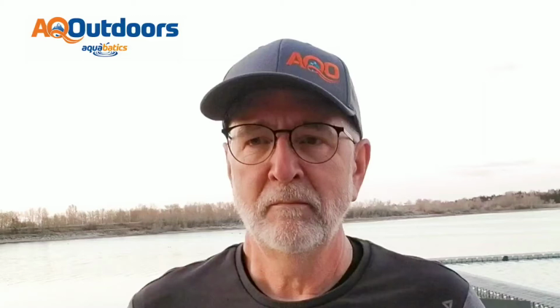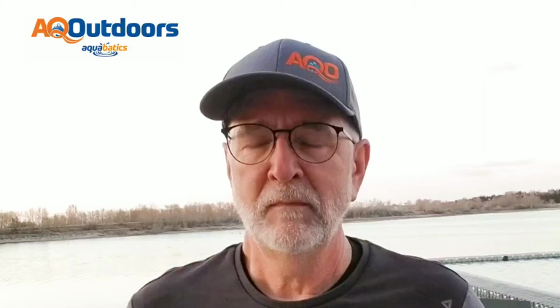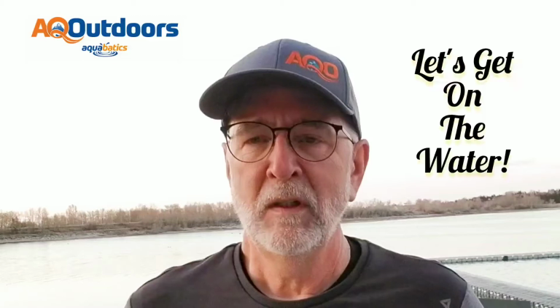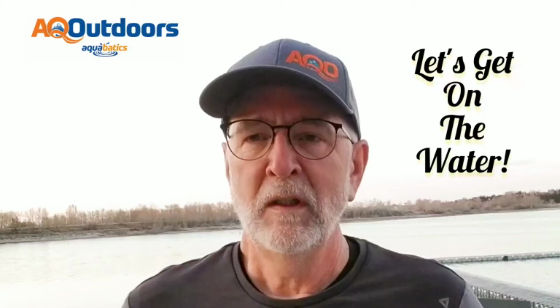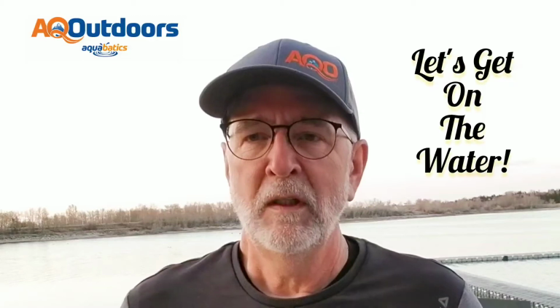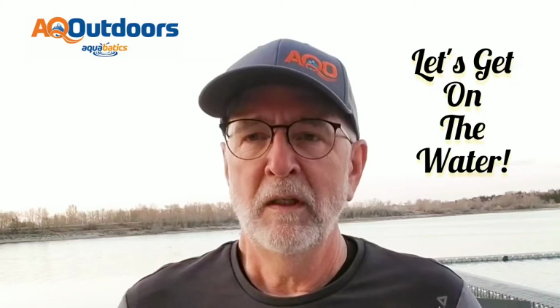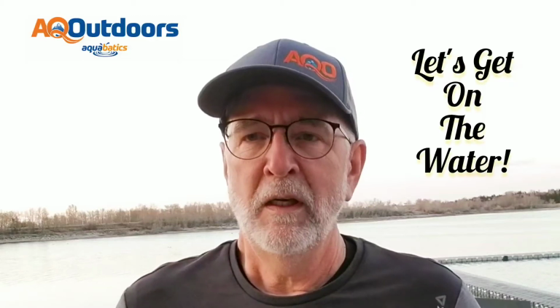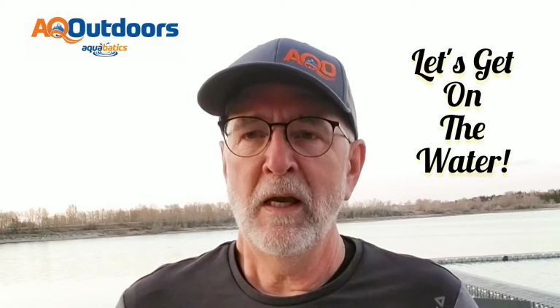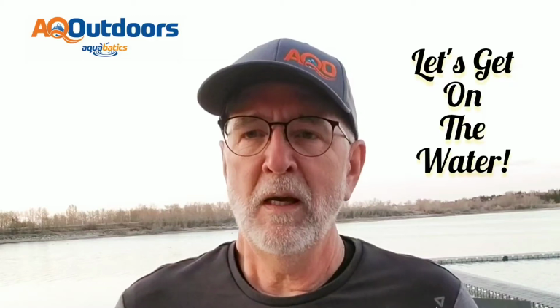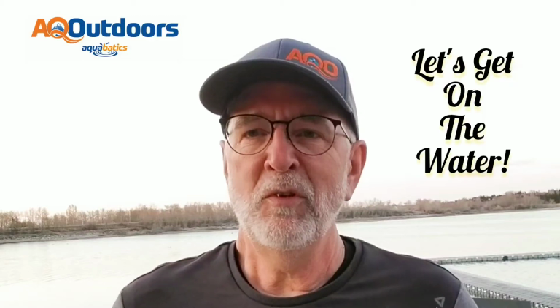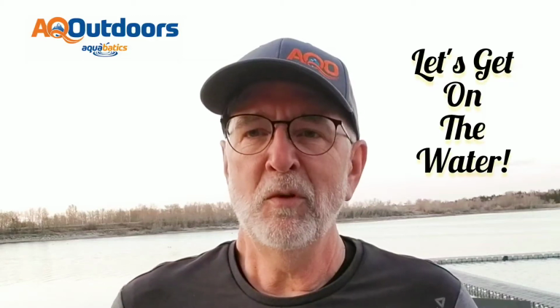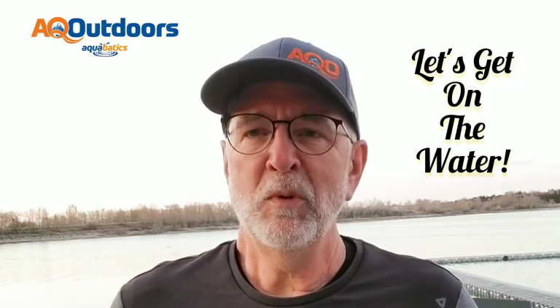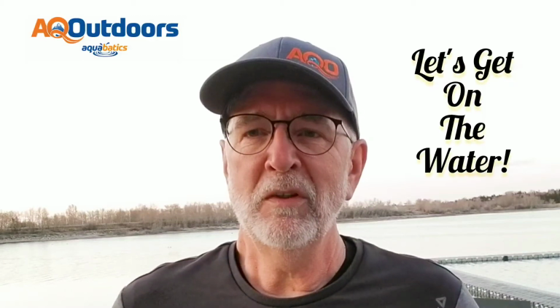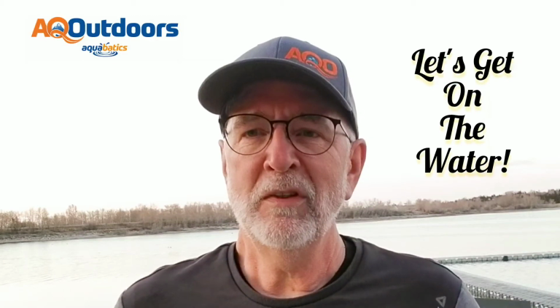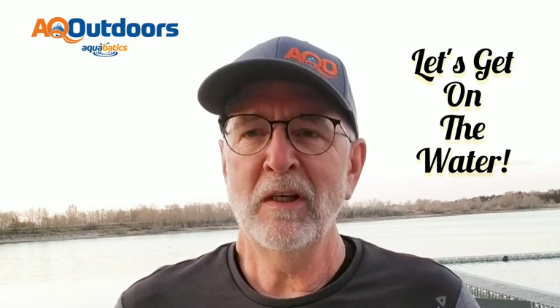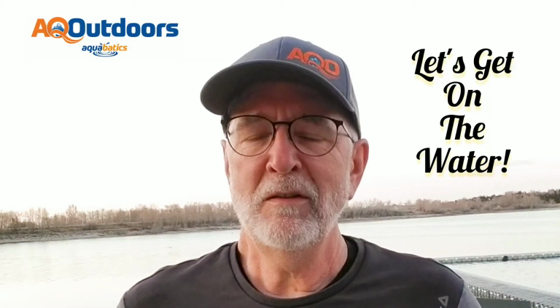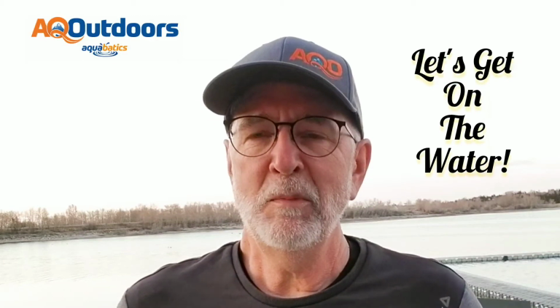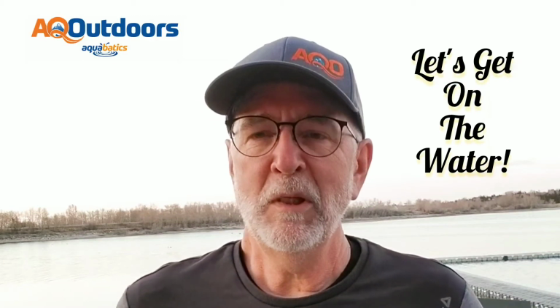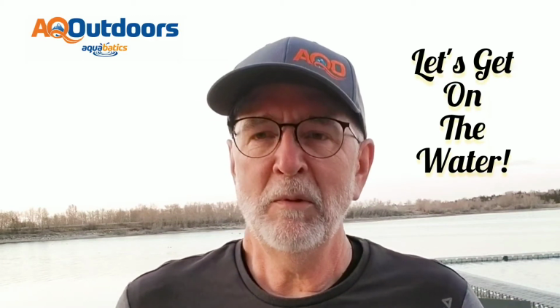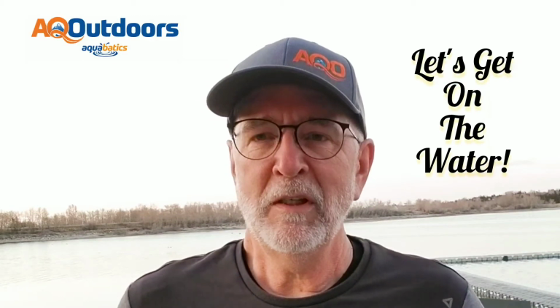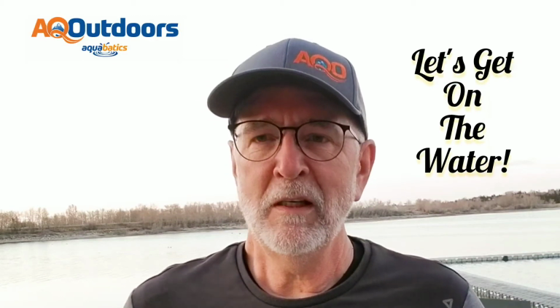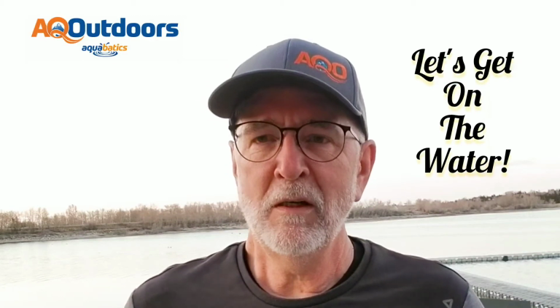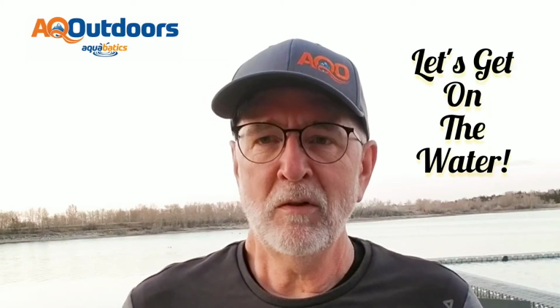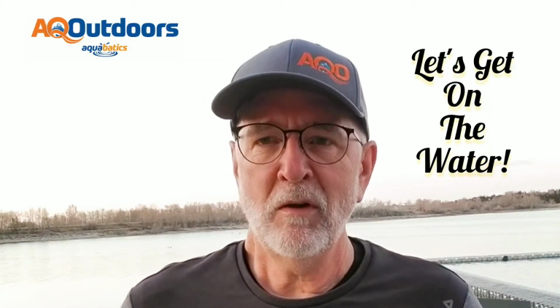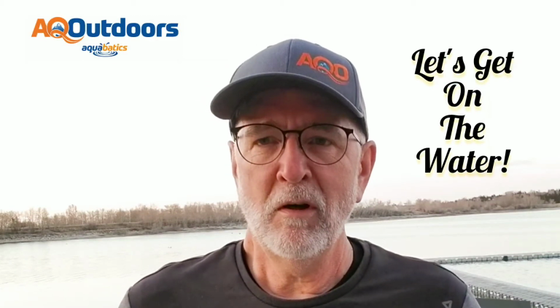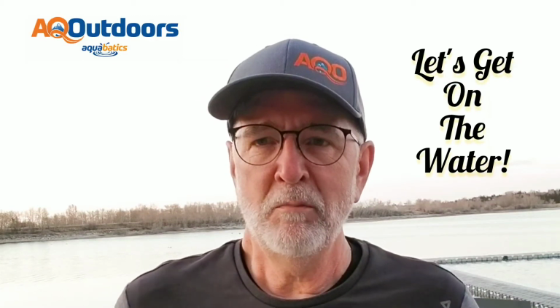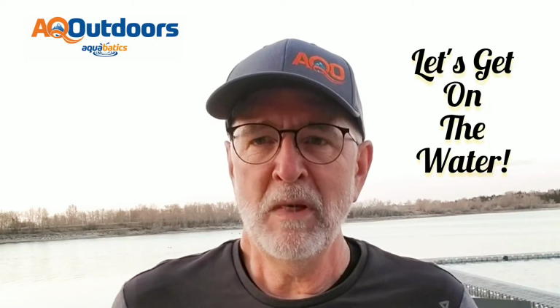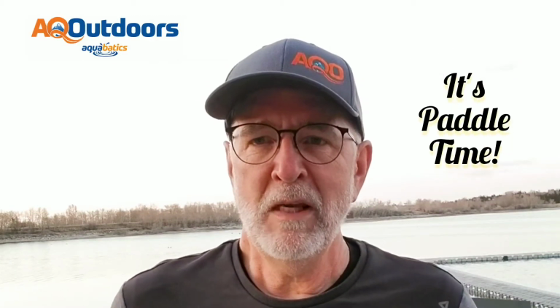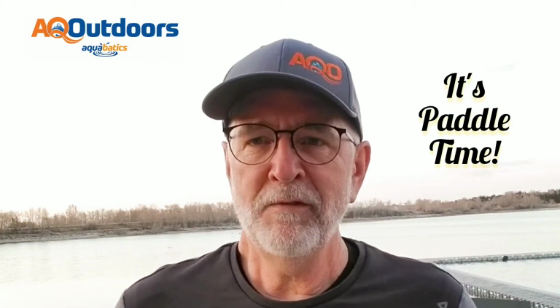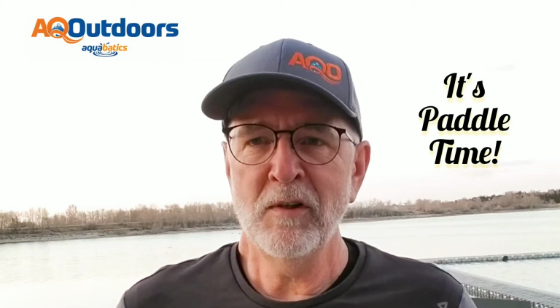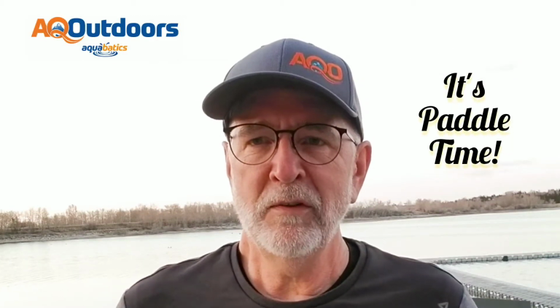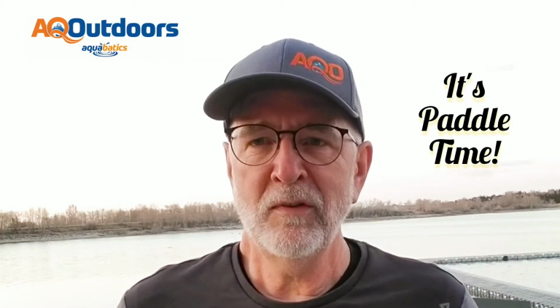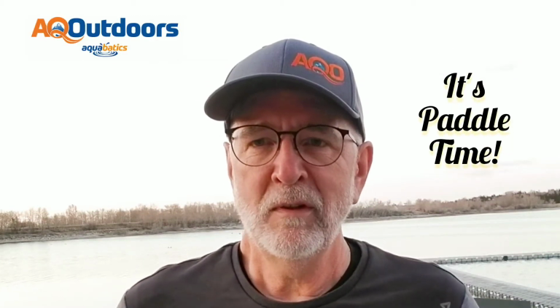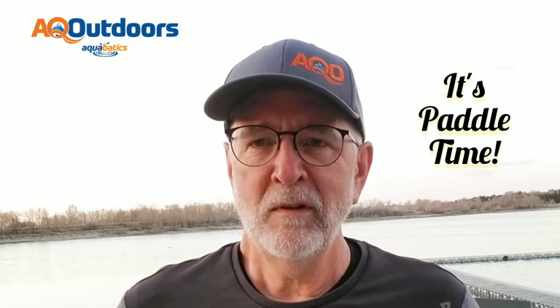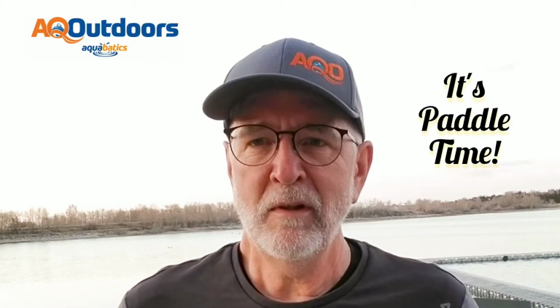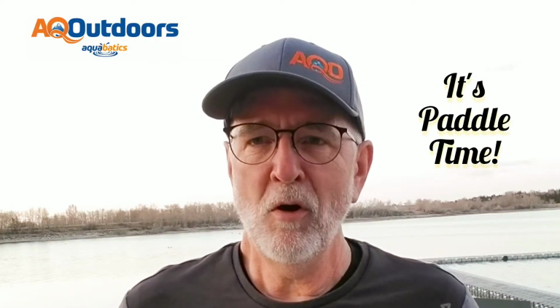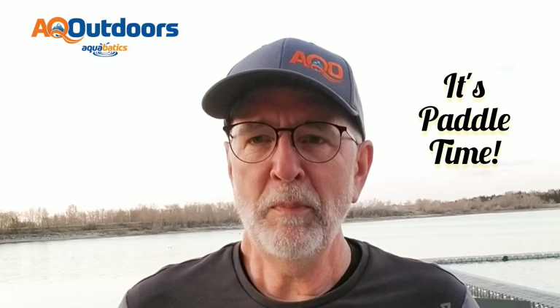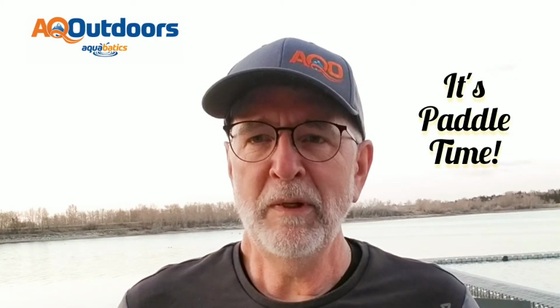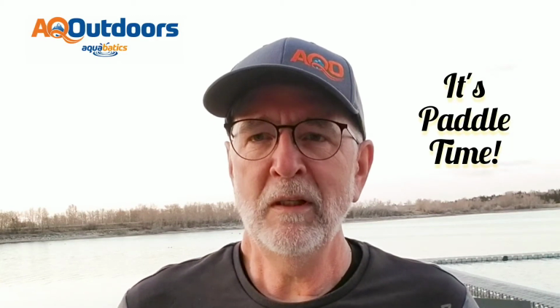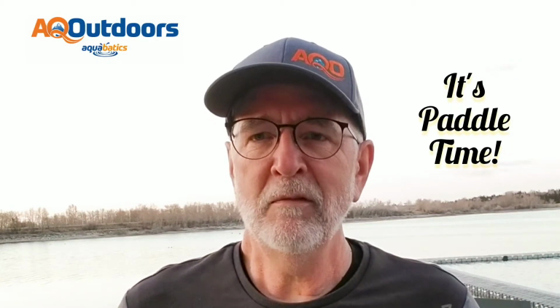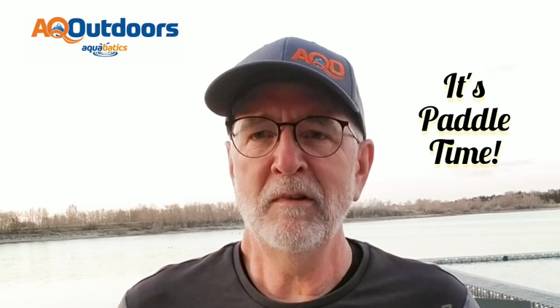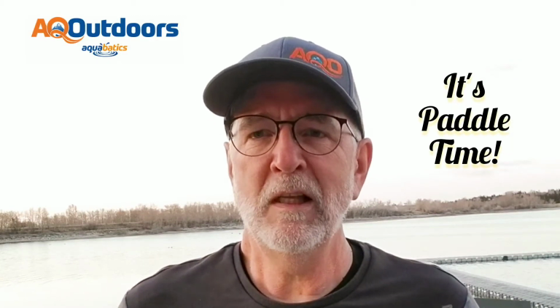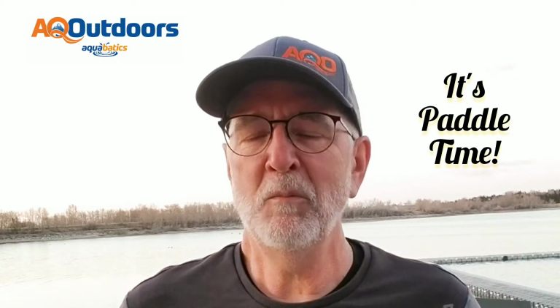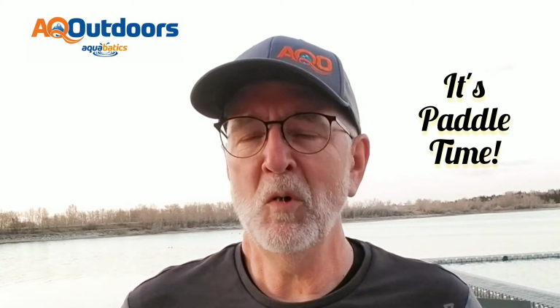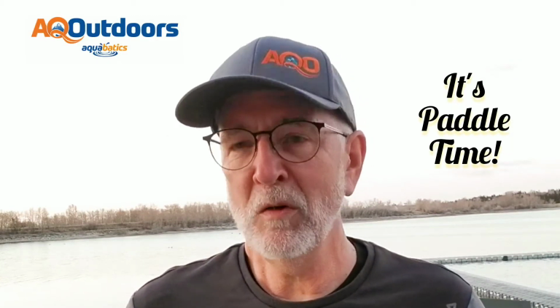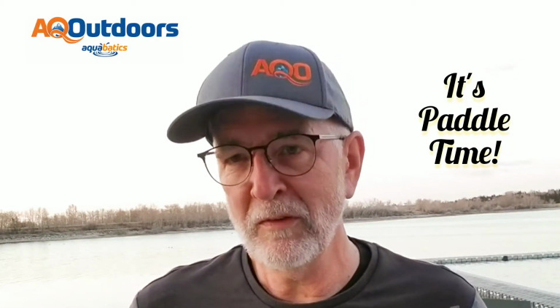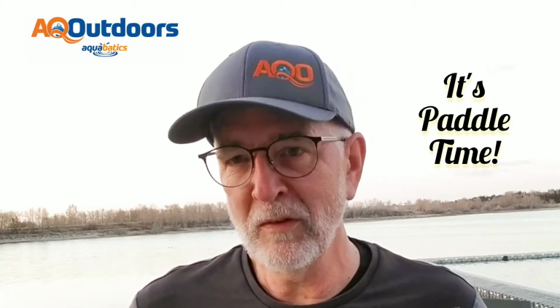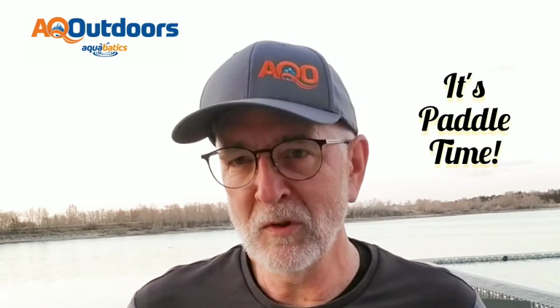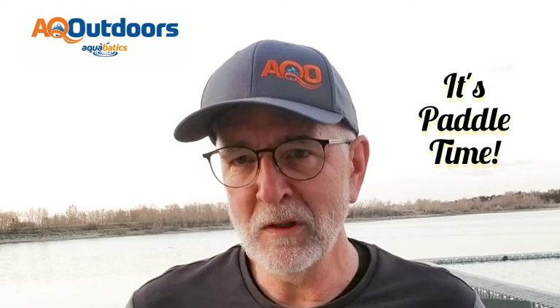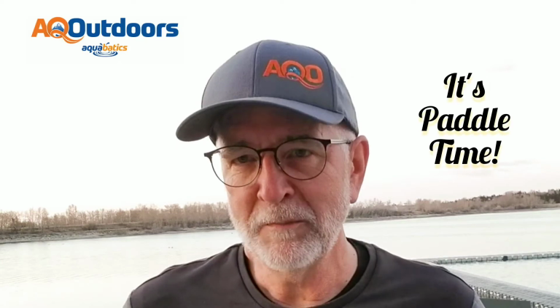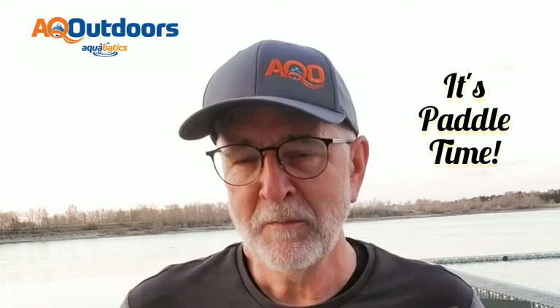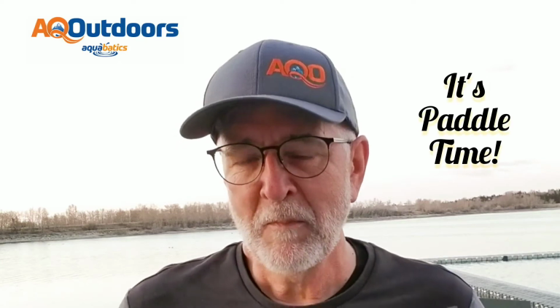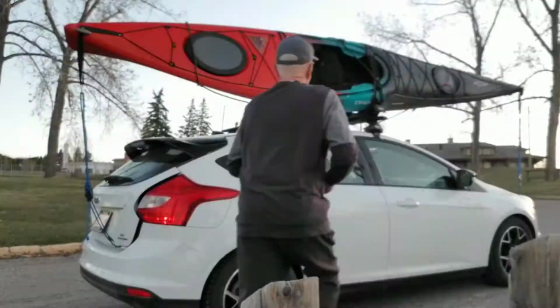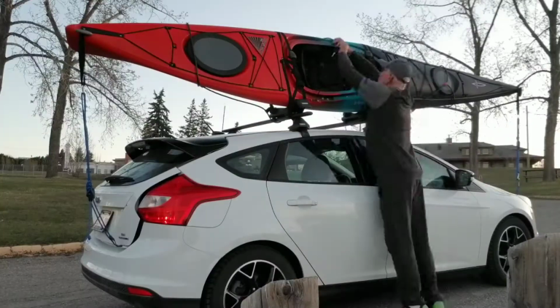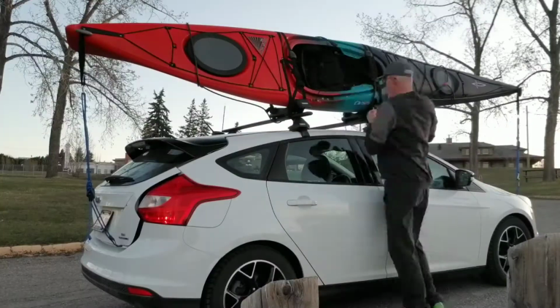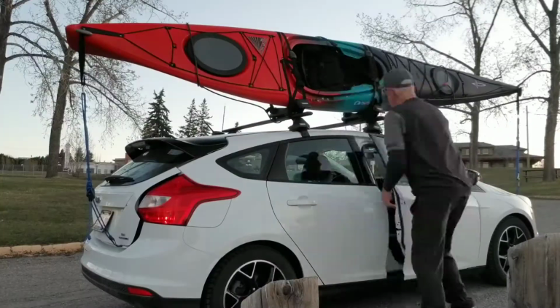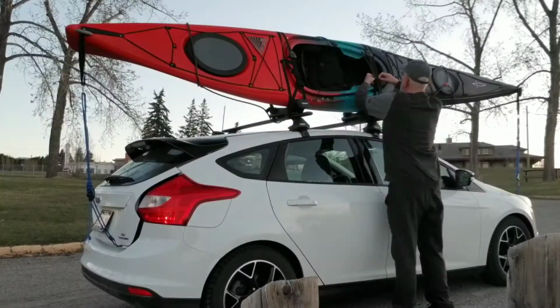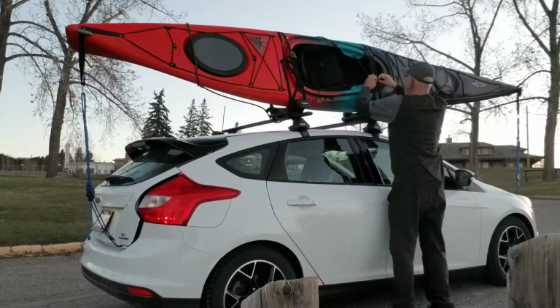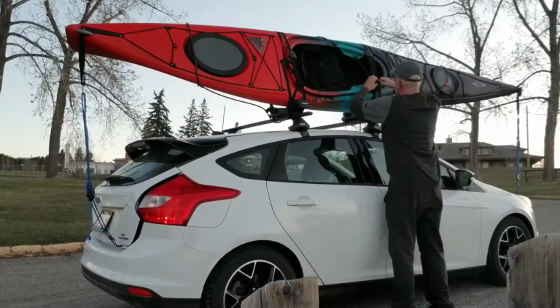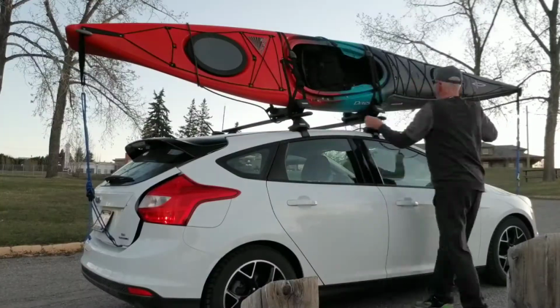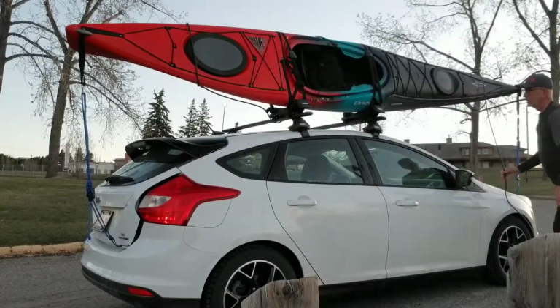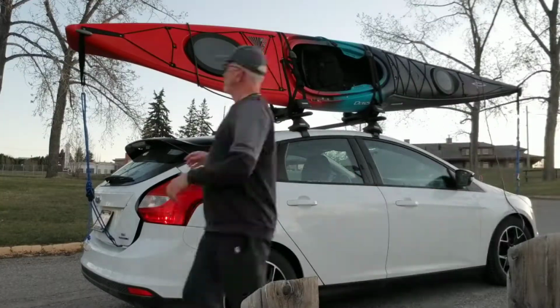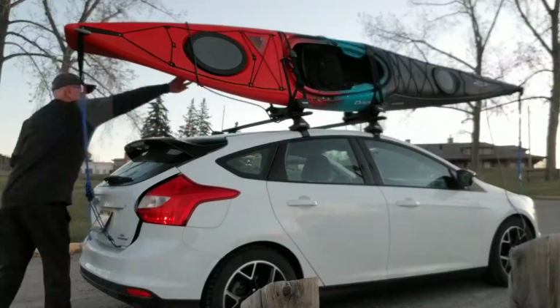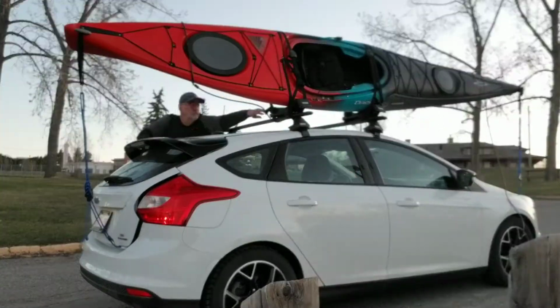Hey, I'm super excited to be able to get out on May 1st, the opening of Glenmore Reservoir. Let's go!